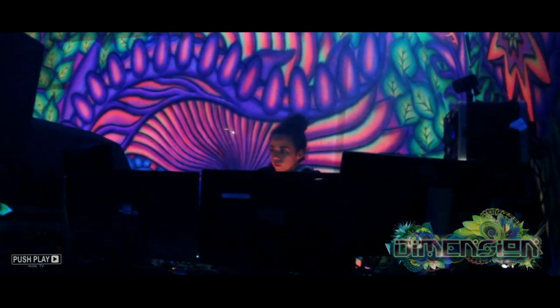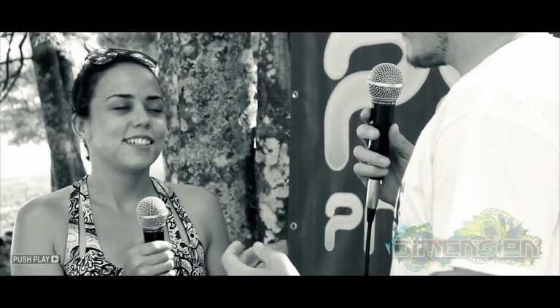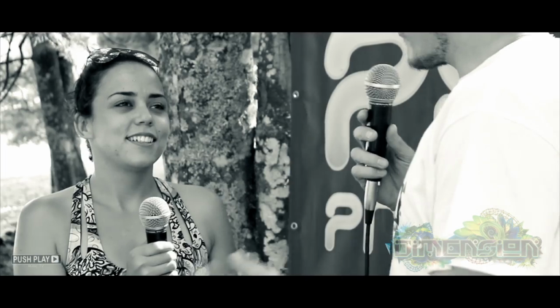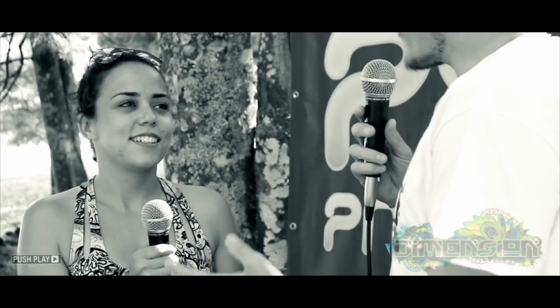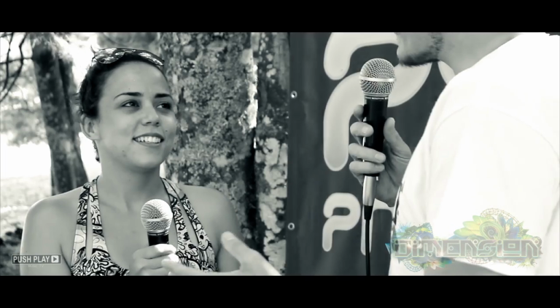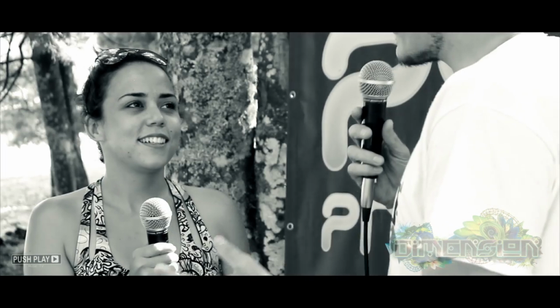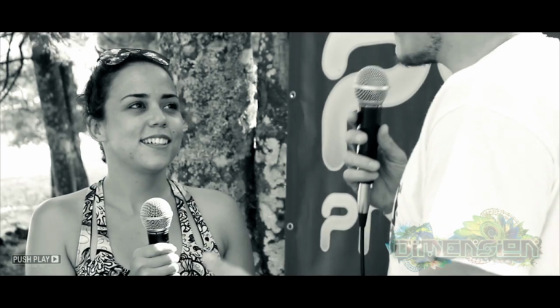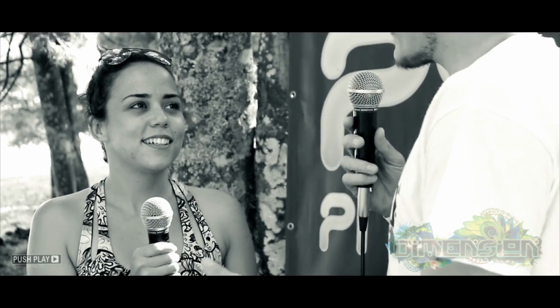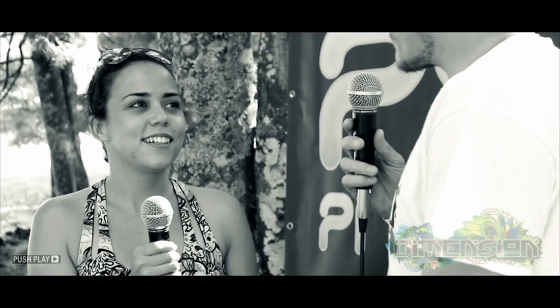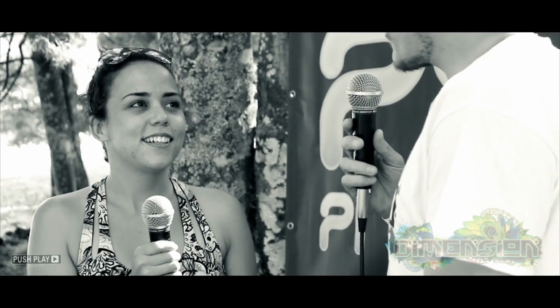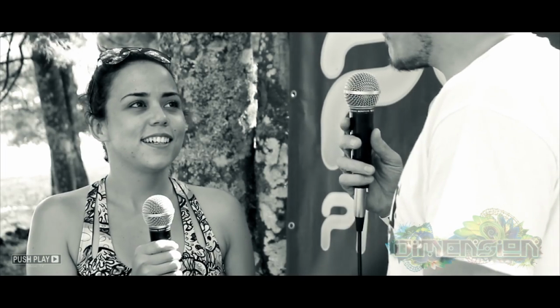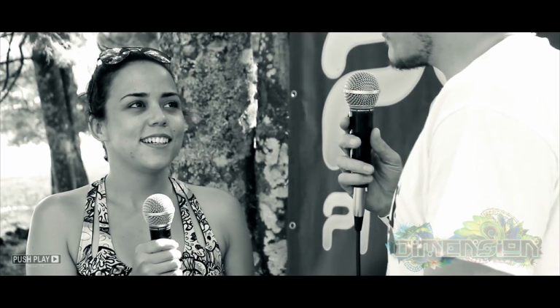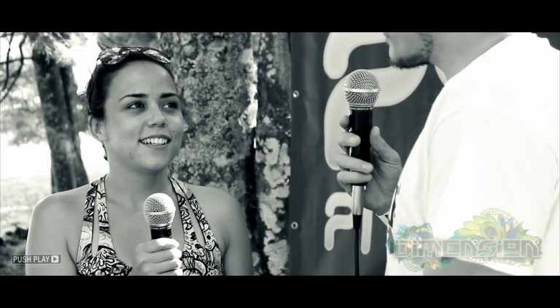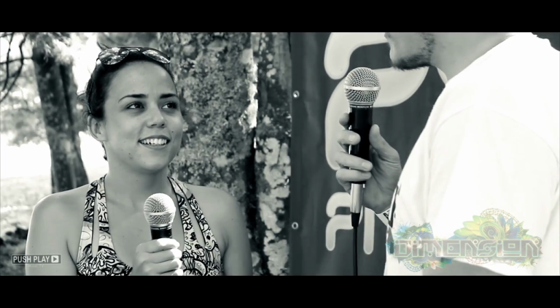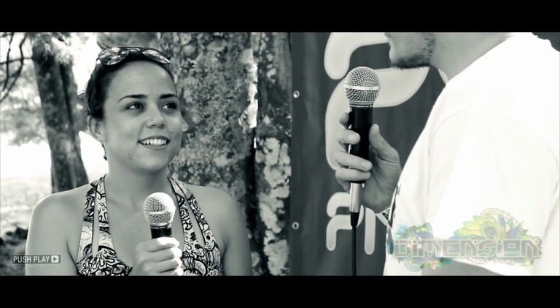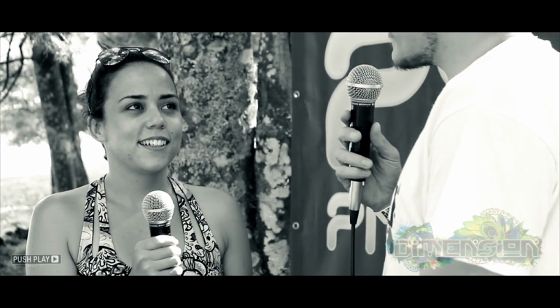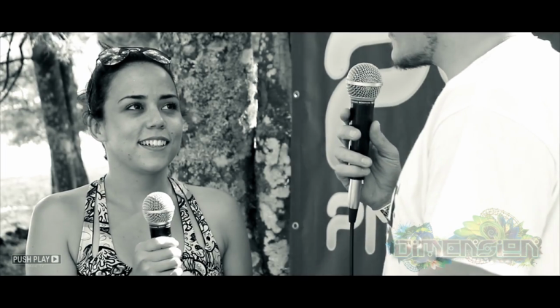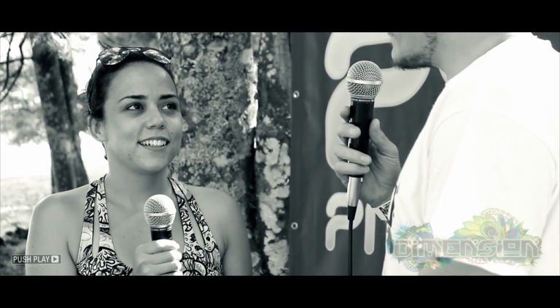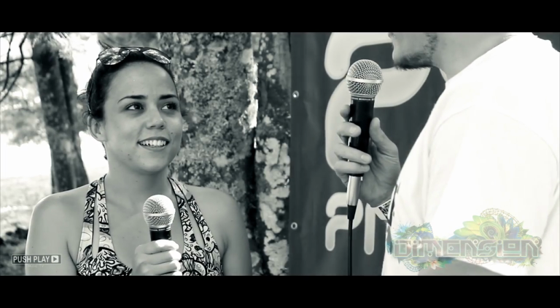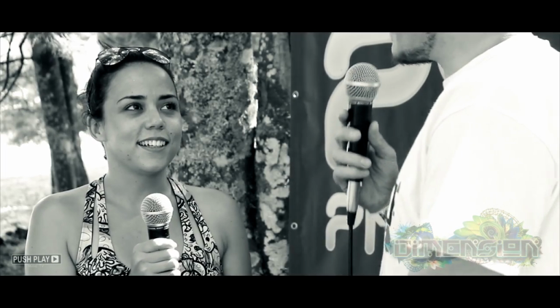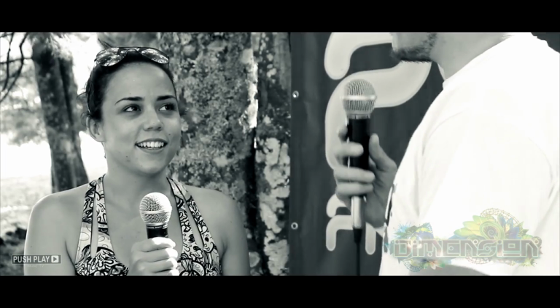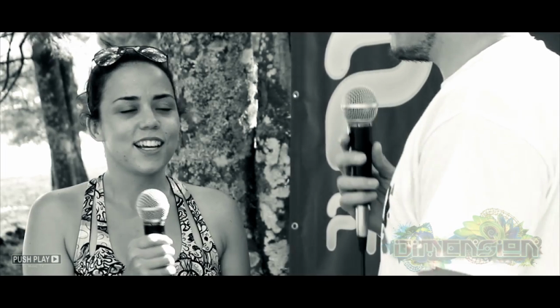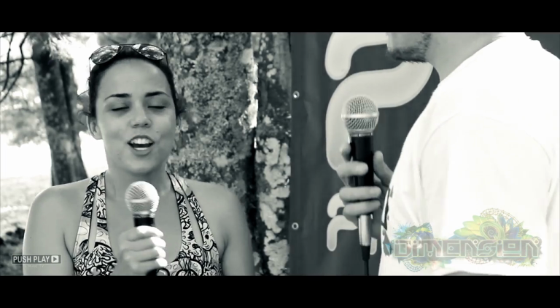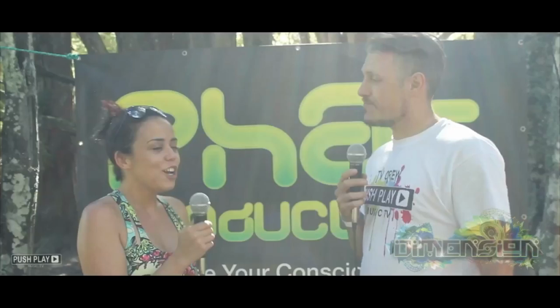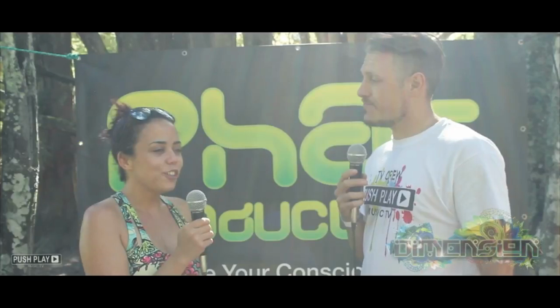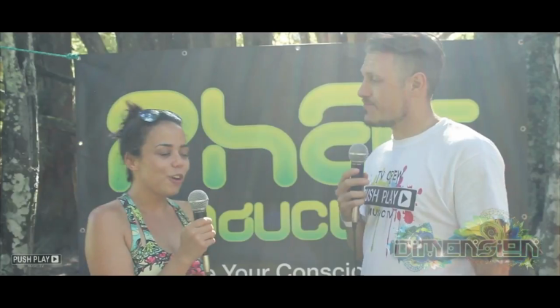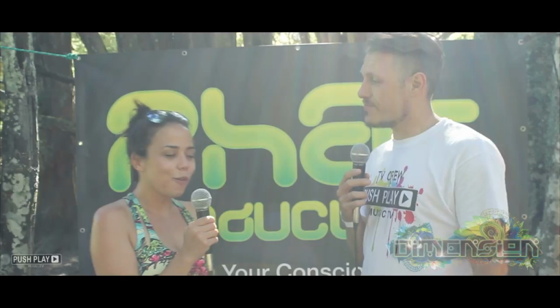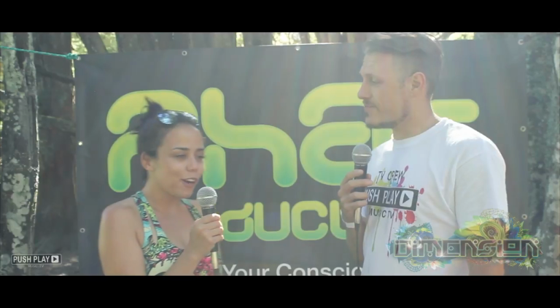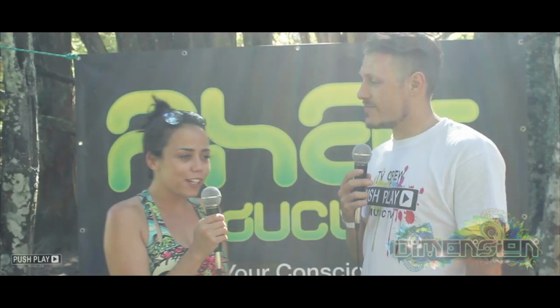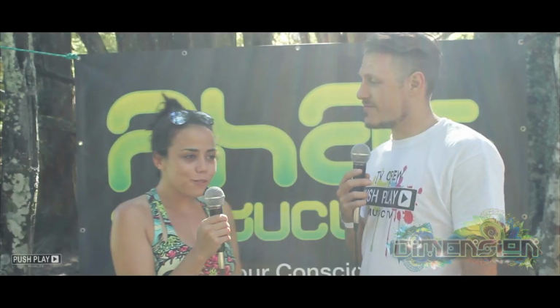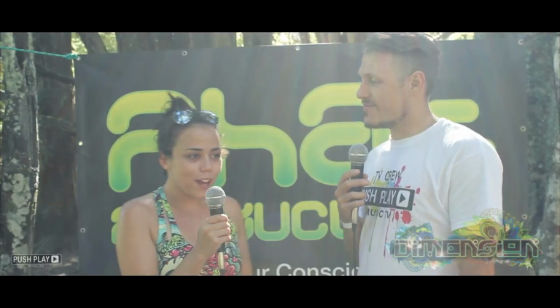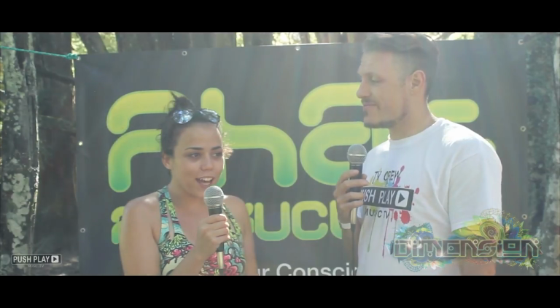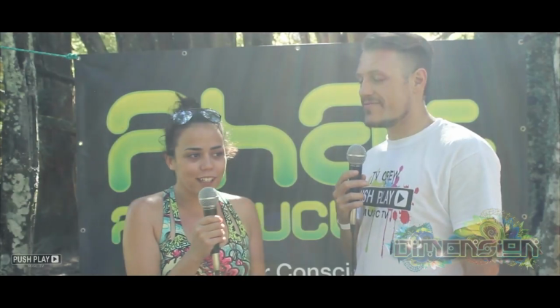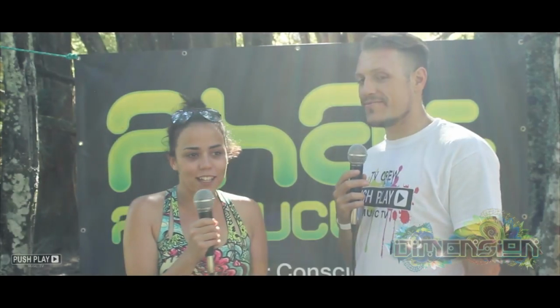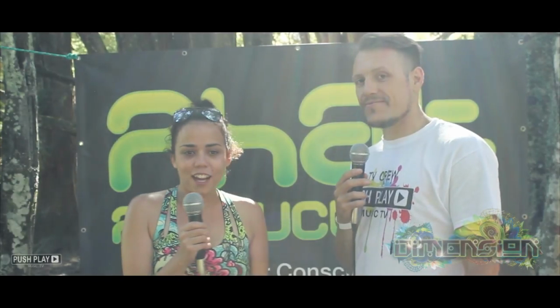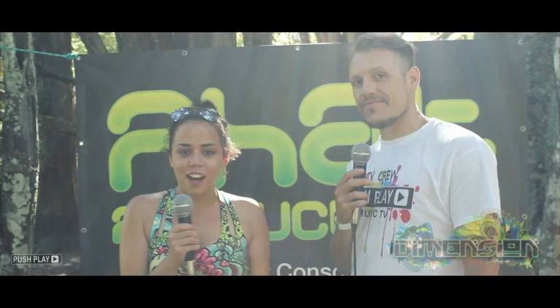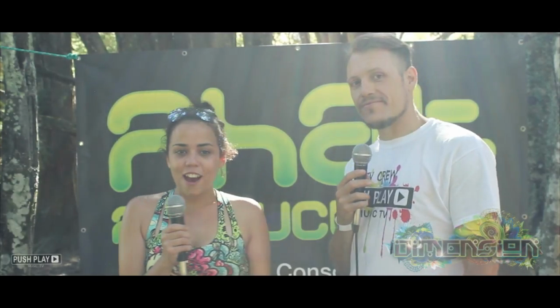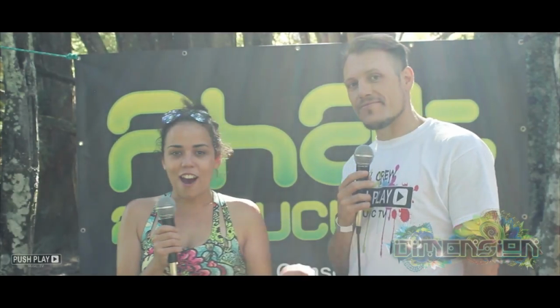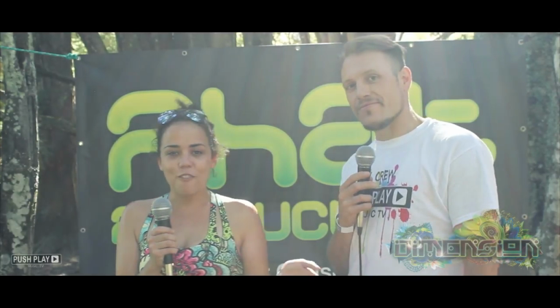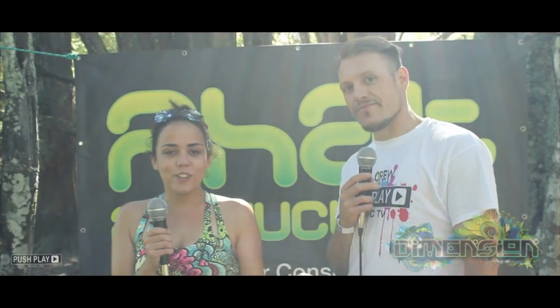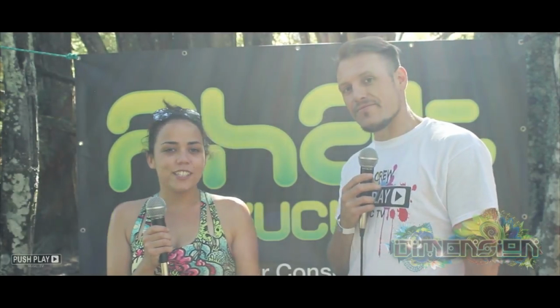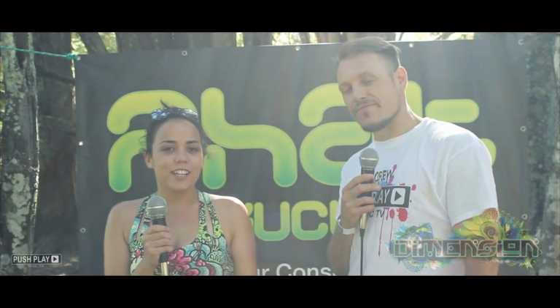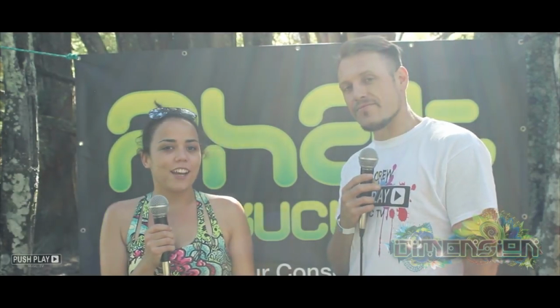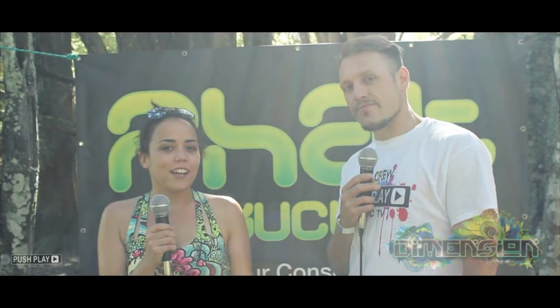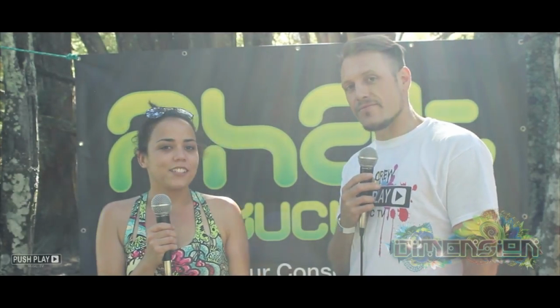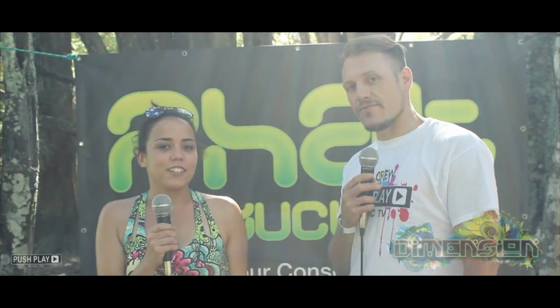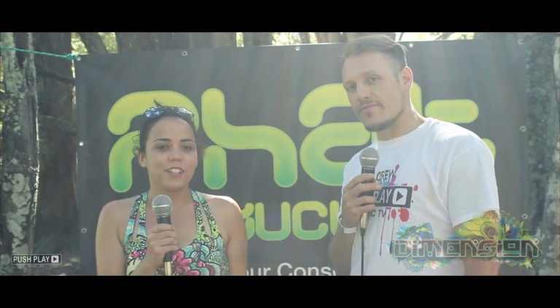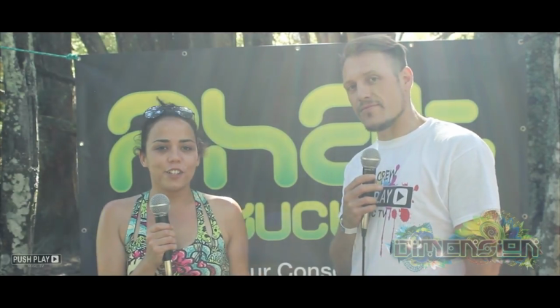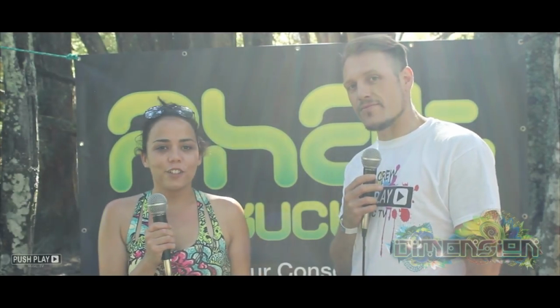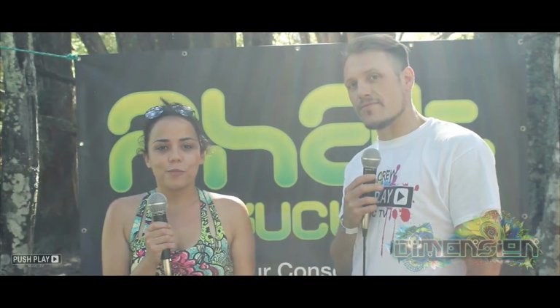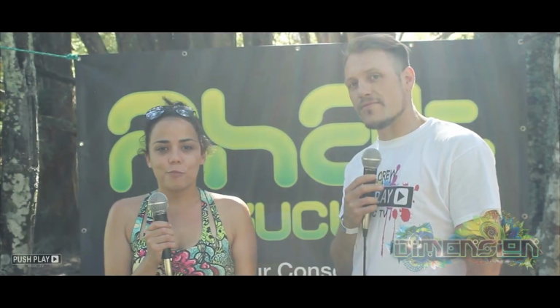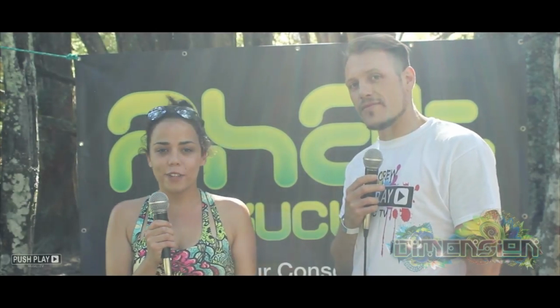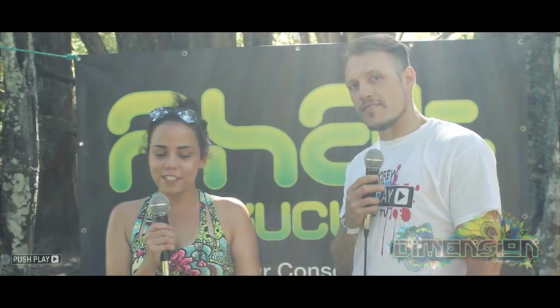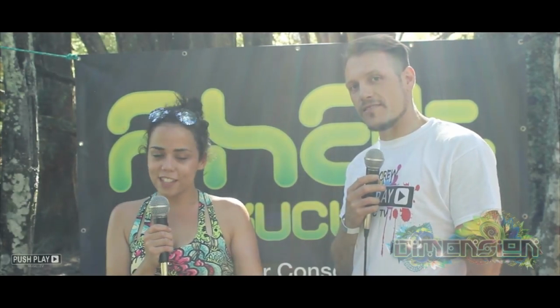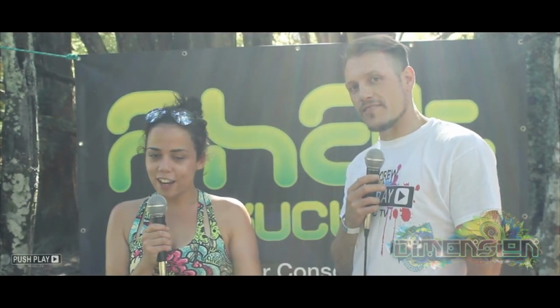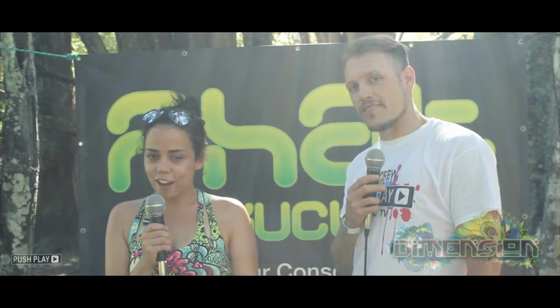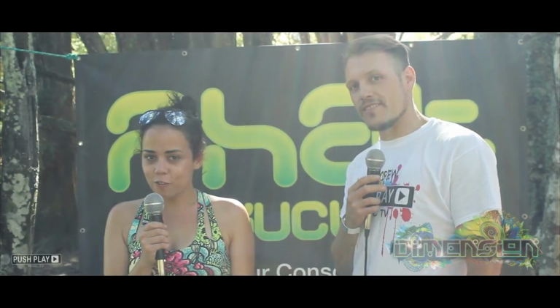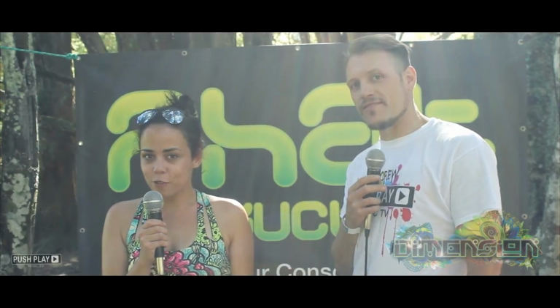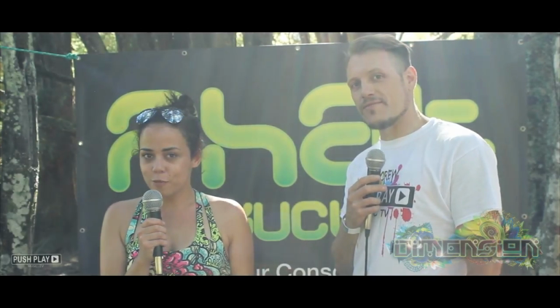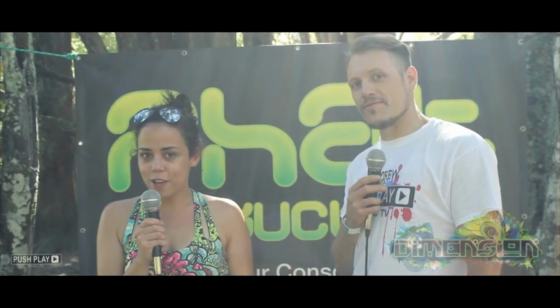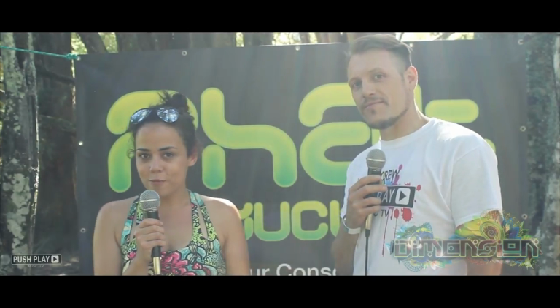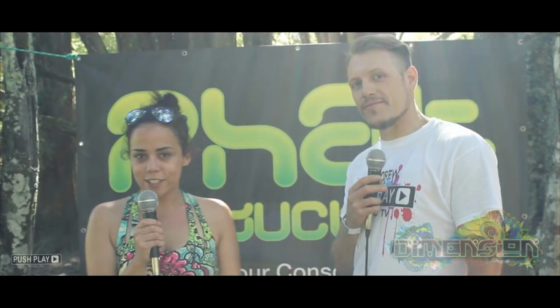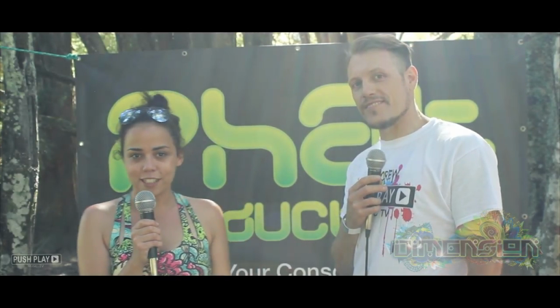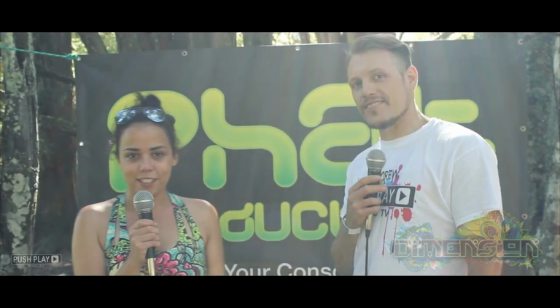Well thanks Eve for coming on Pushplay Music TV. No worries man. Big shout out from Dimension.